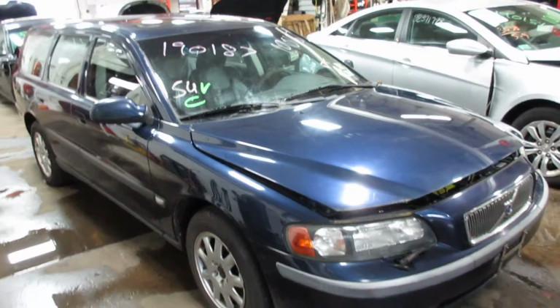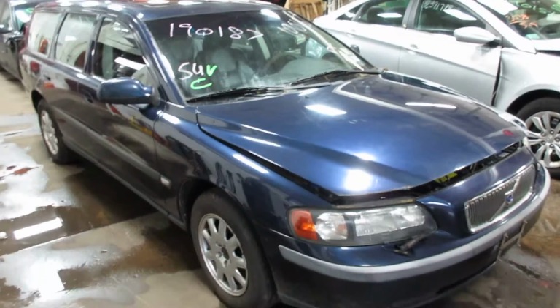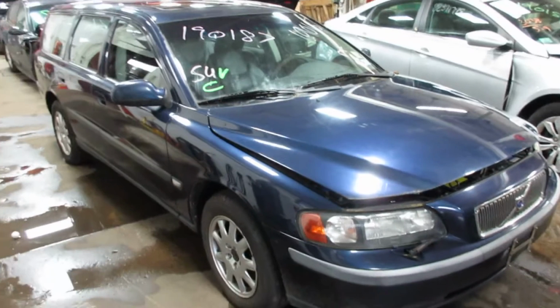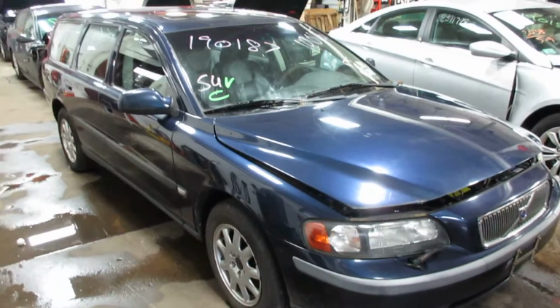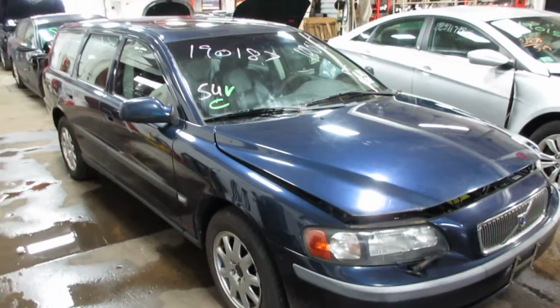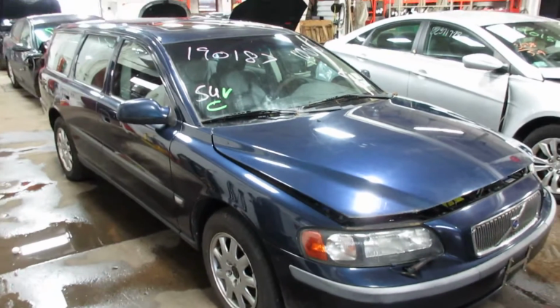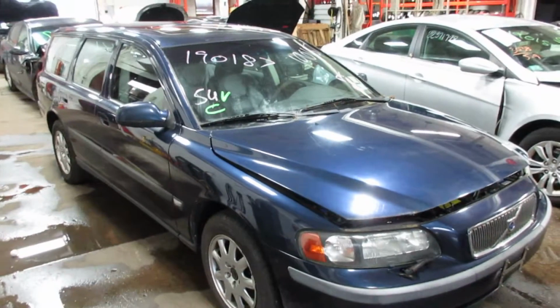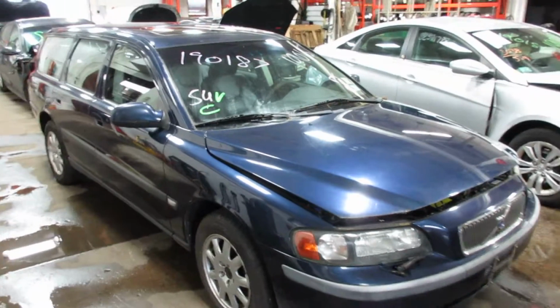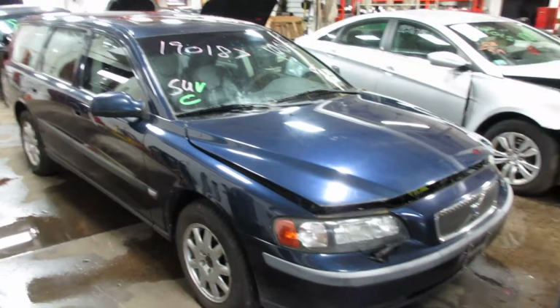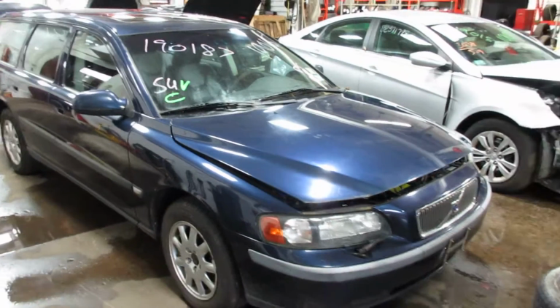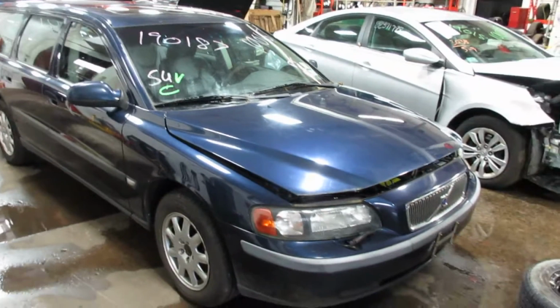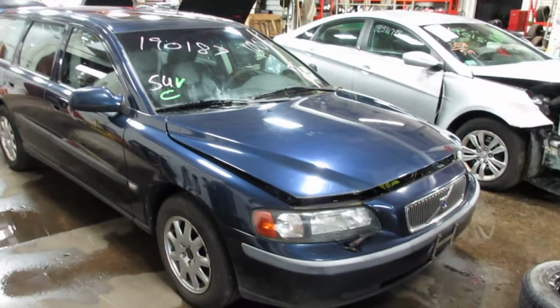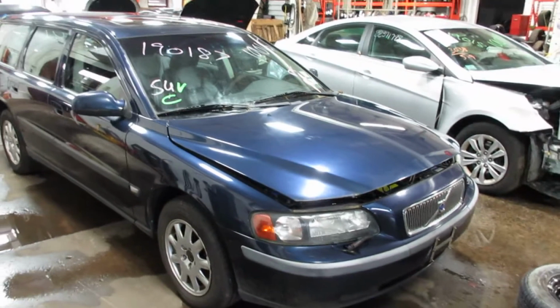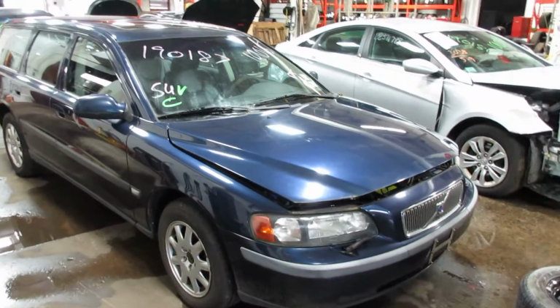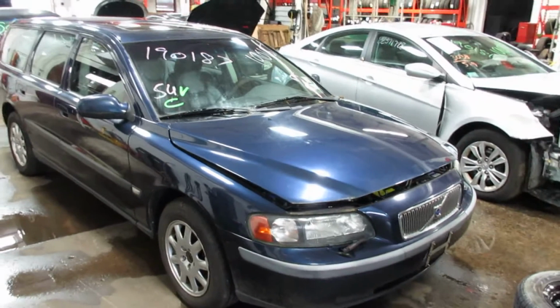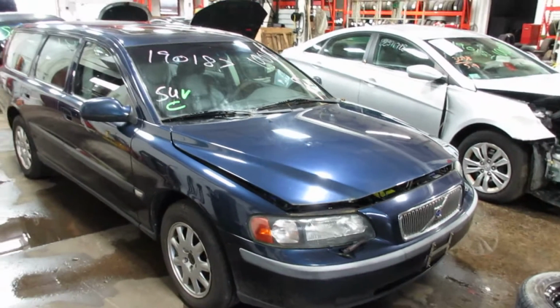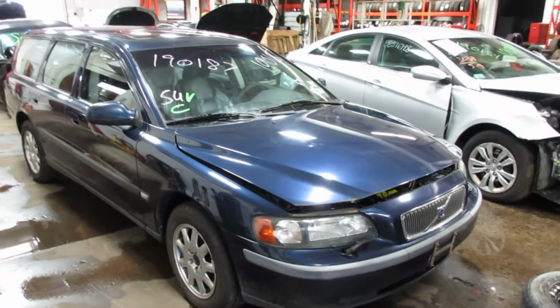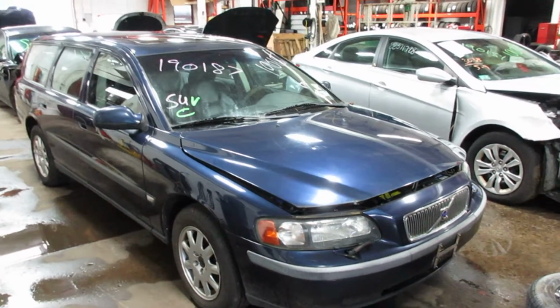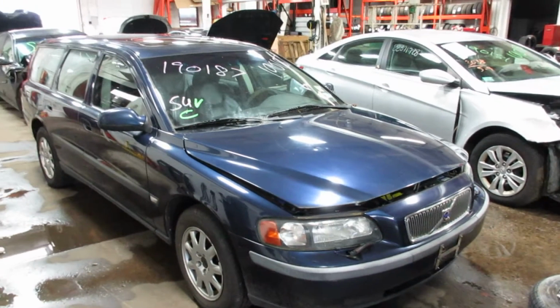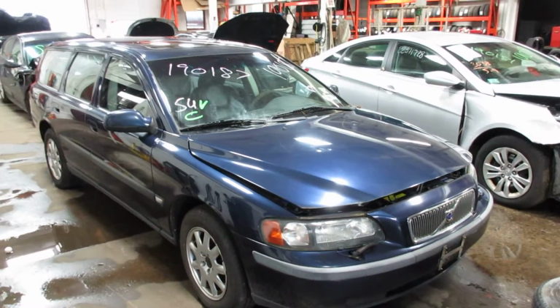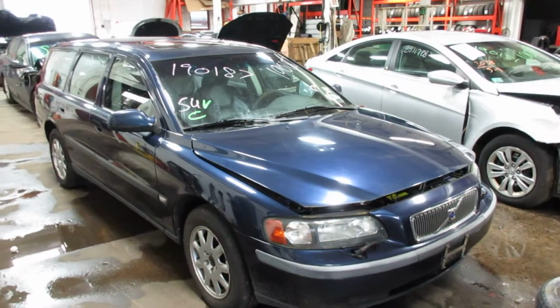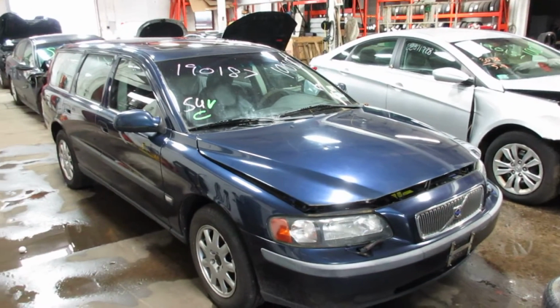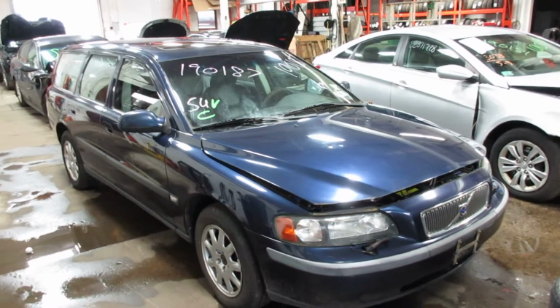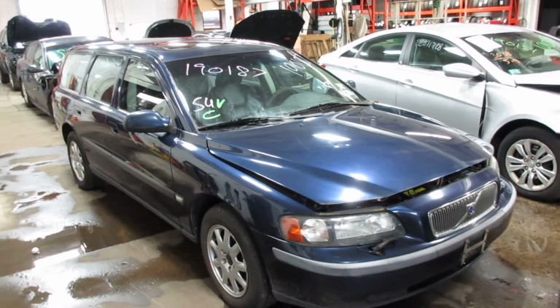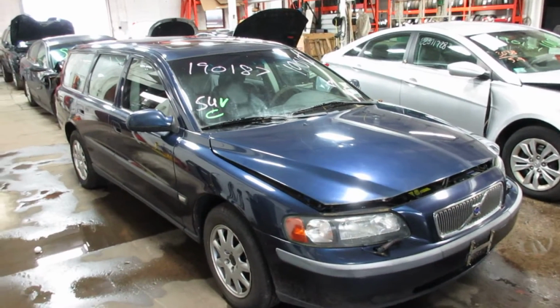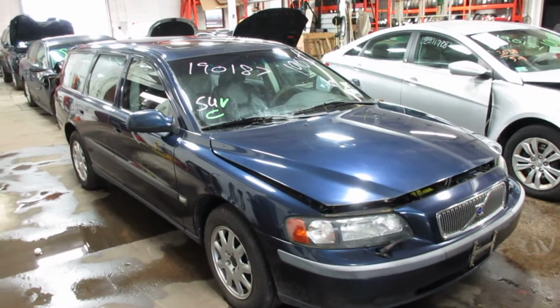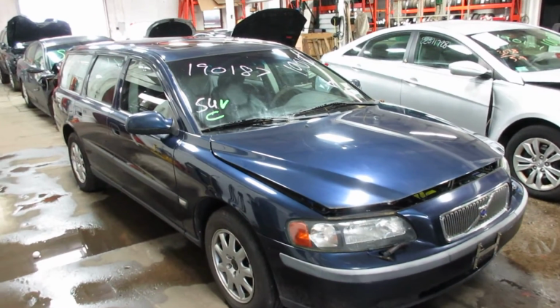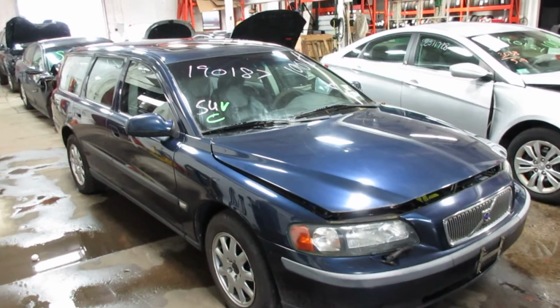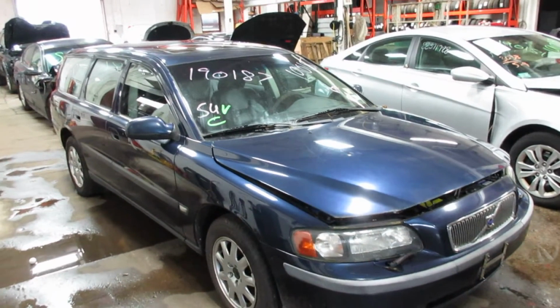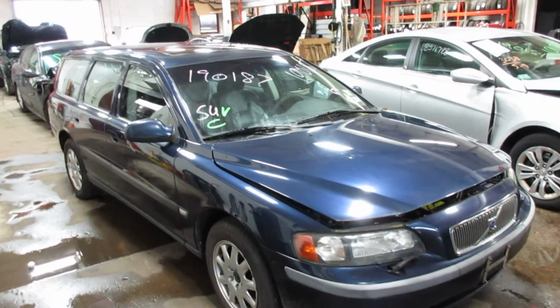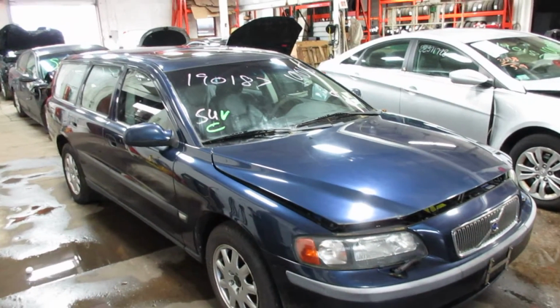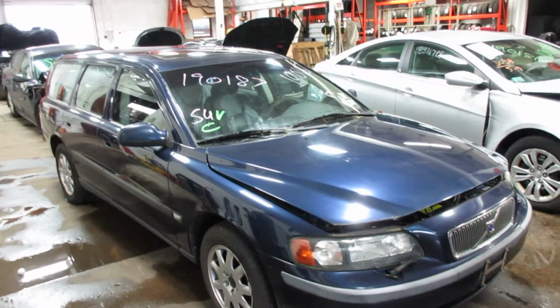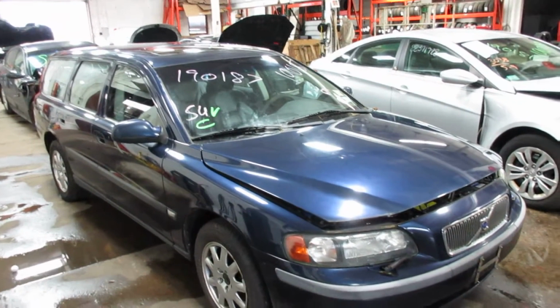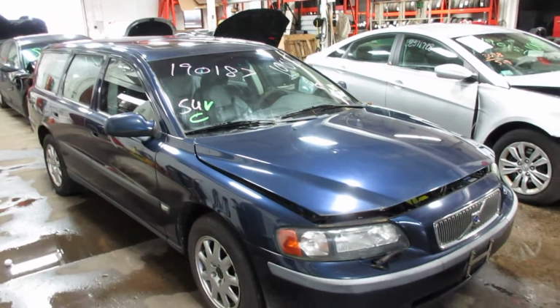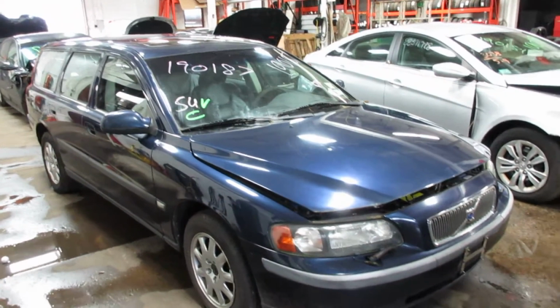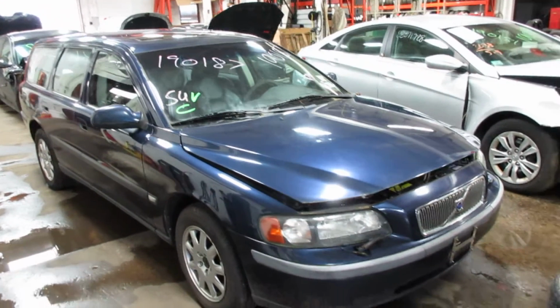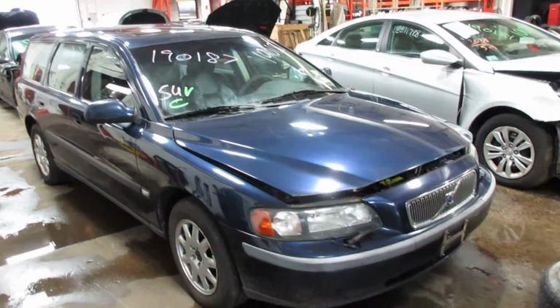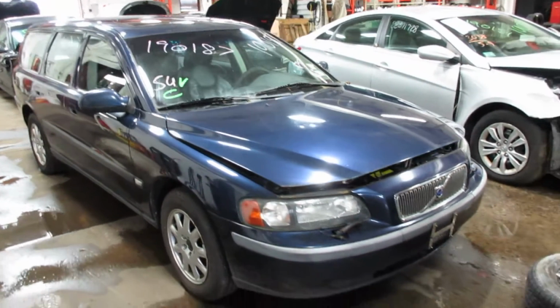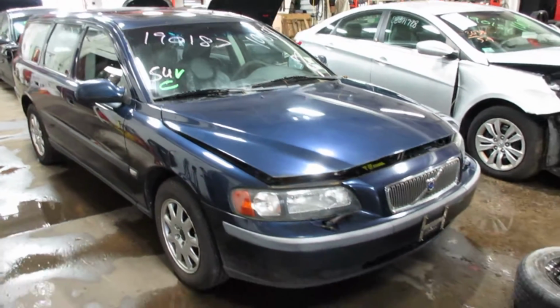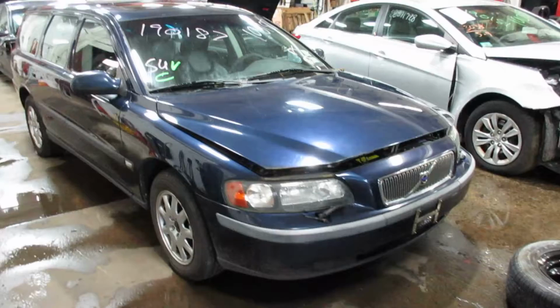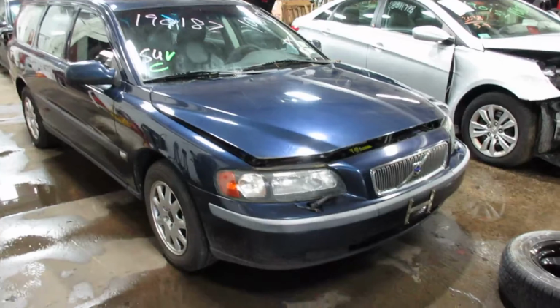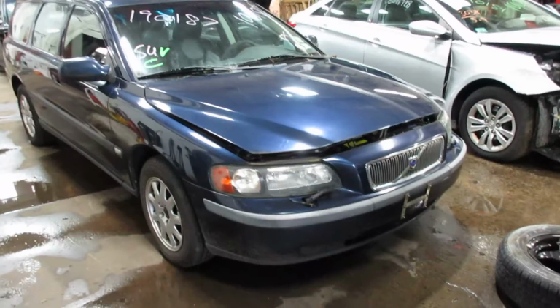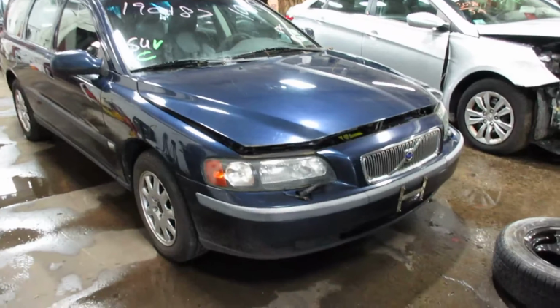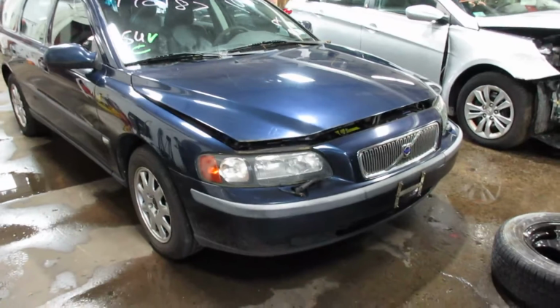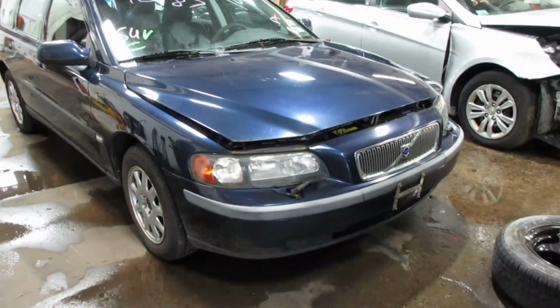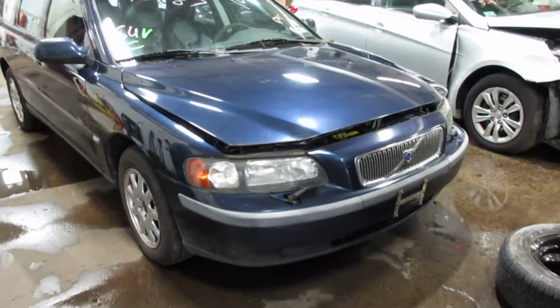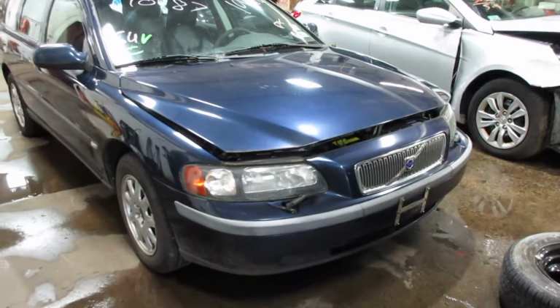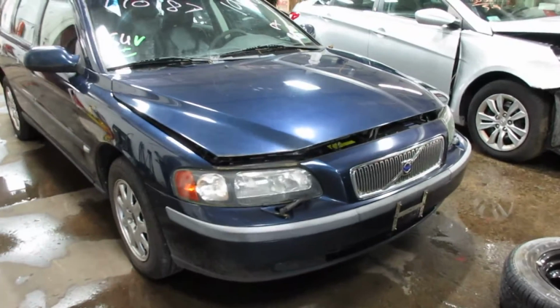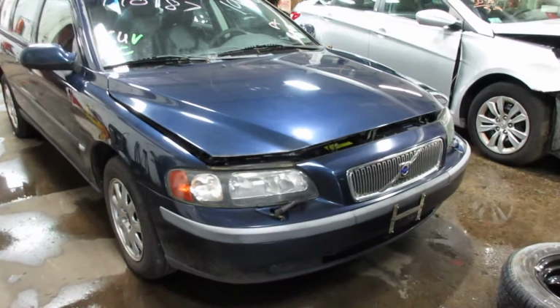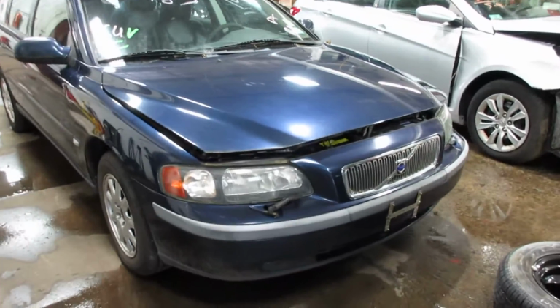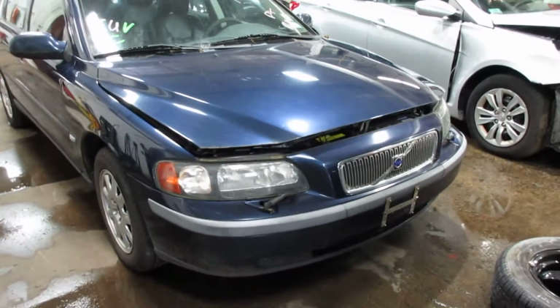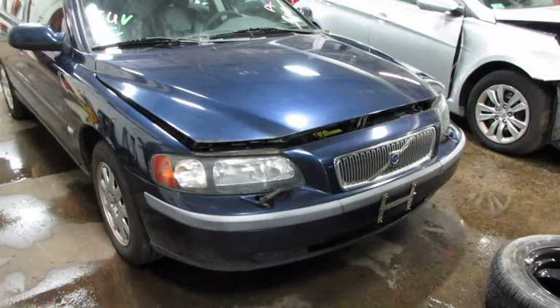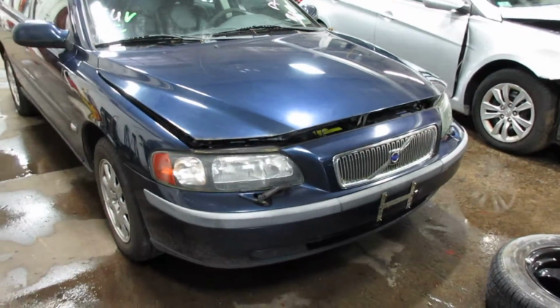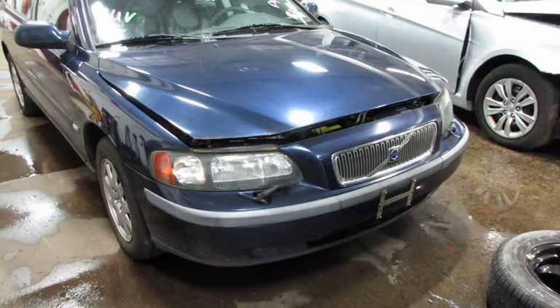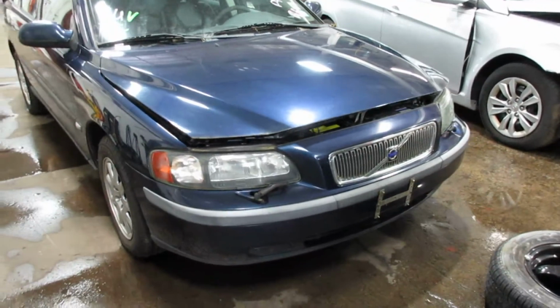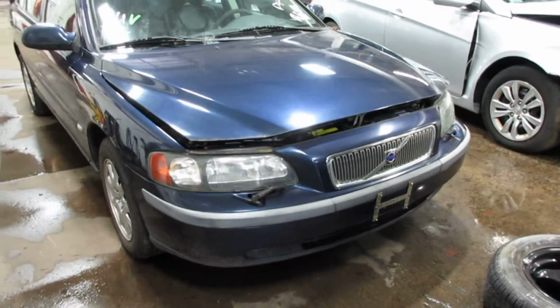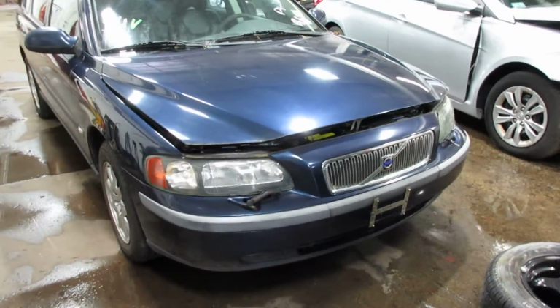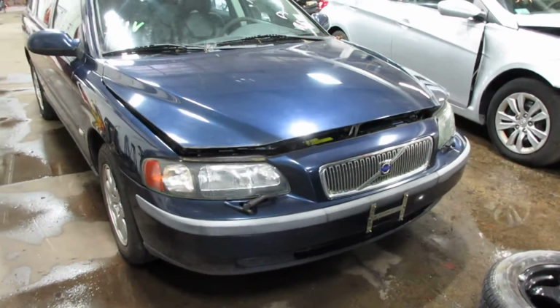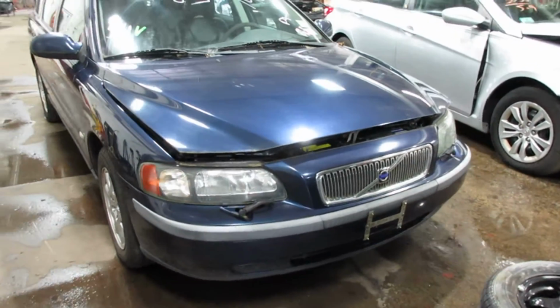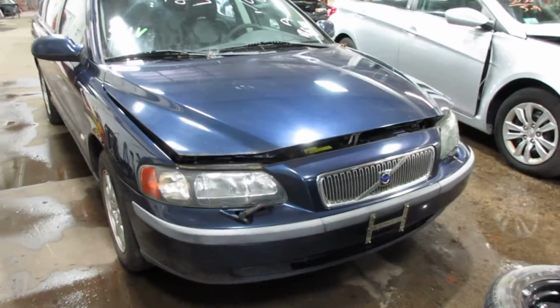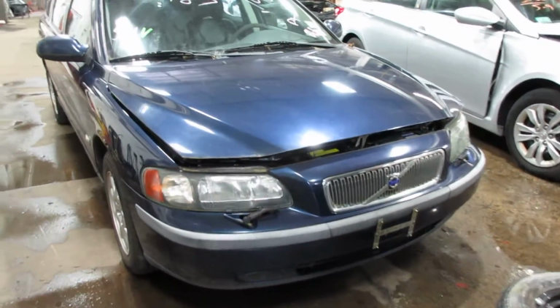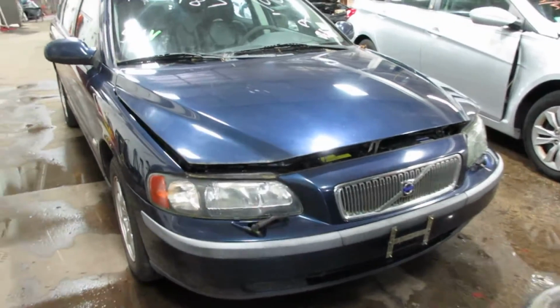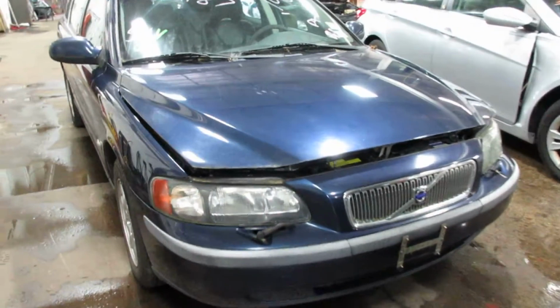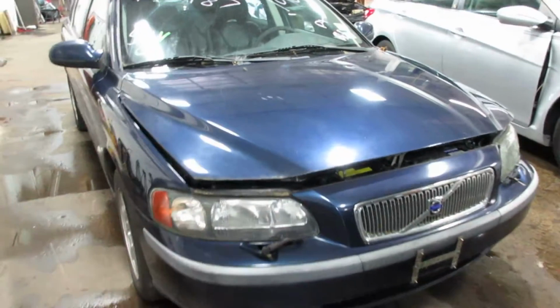Welcome to the Thomas Ford Auto Parts Video Porsche for Inventory. Here I've got stock number 190187, this is a 2002 Volvo V70.